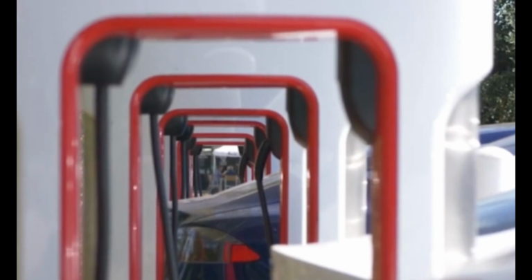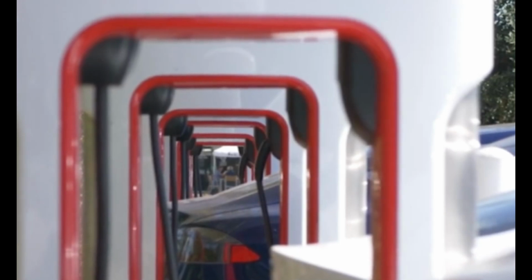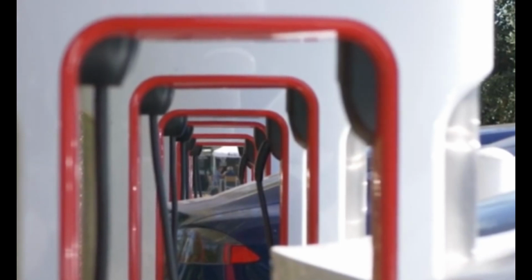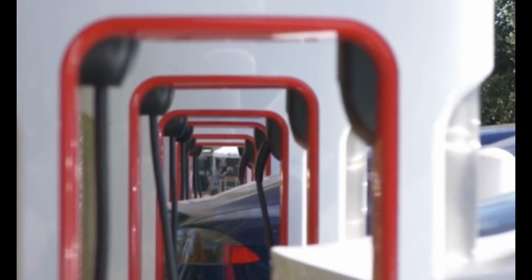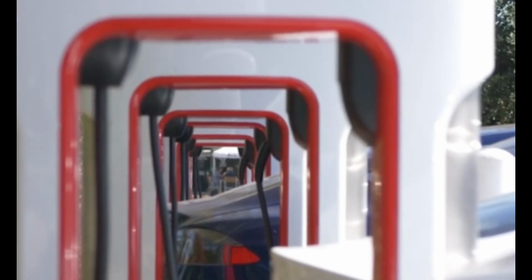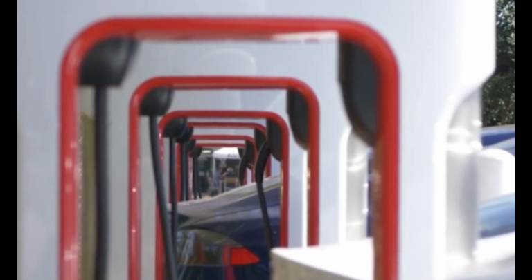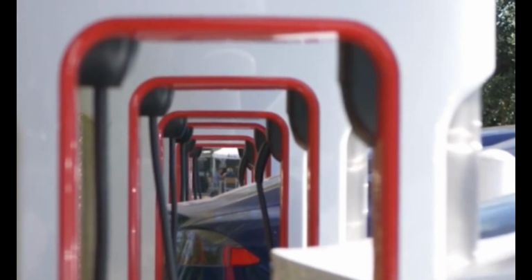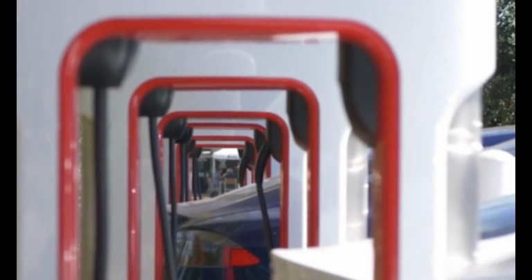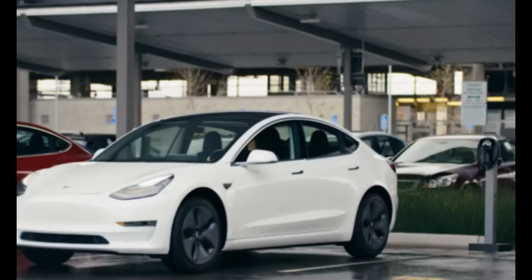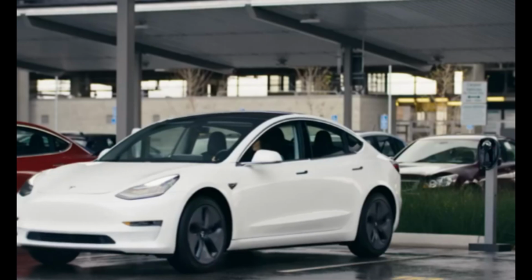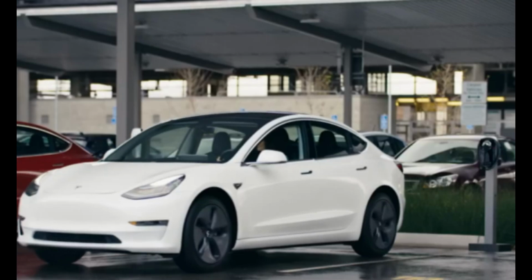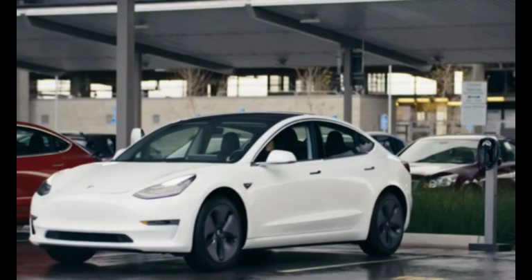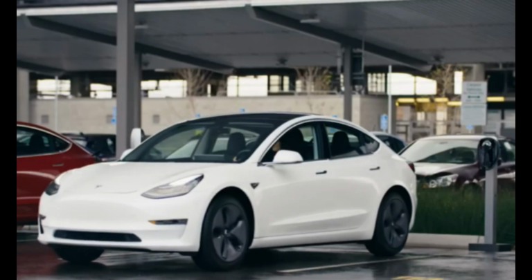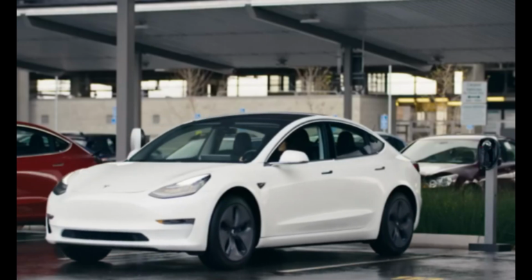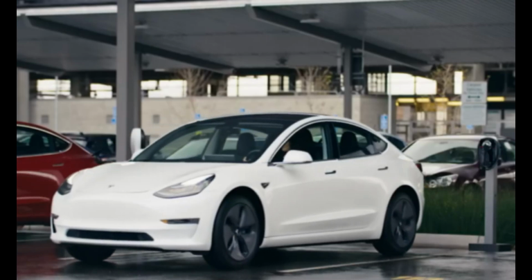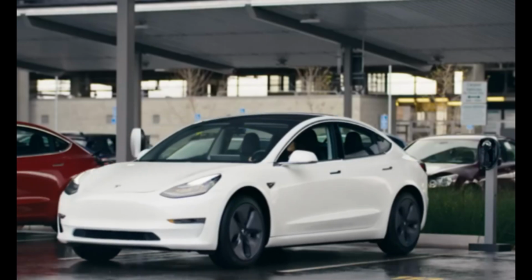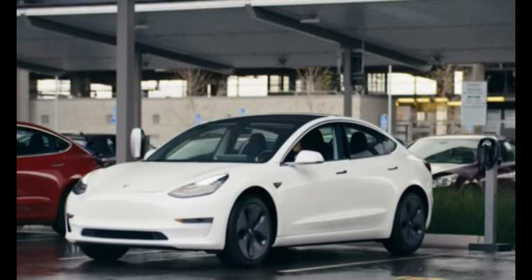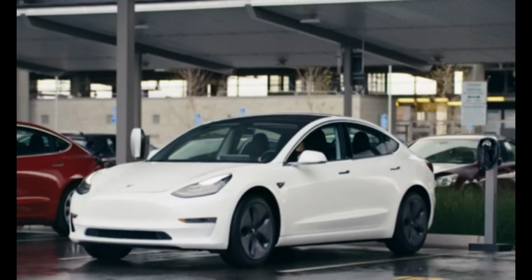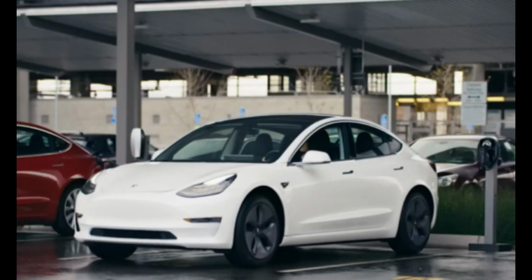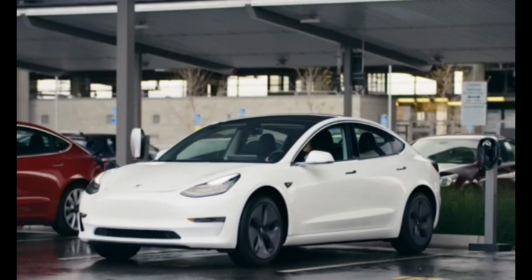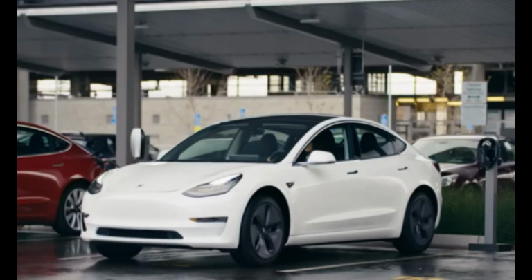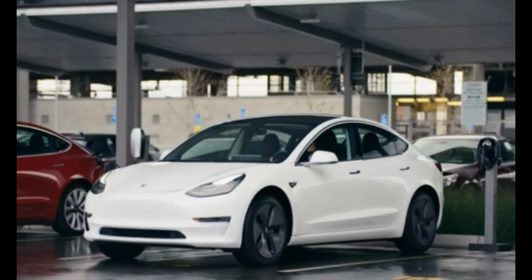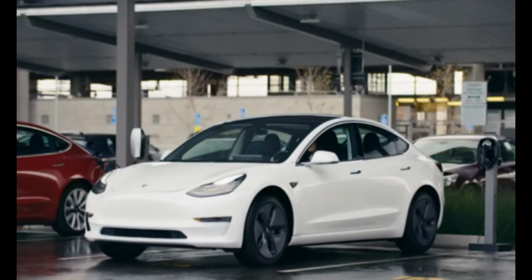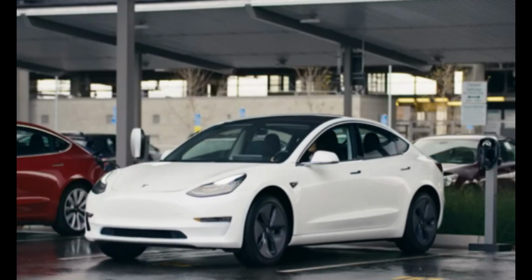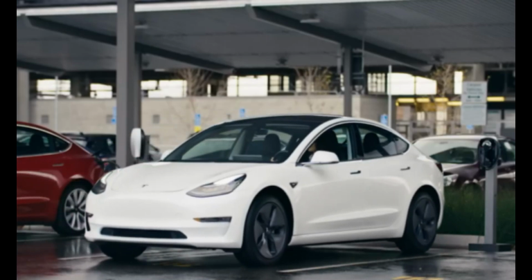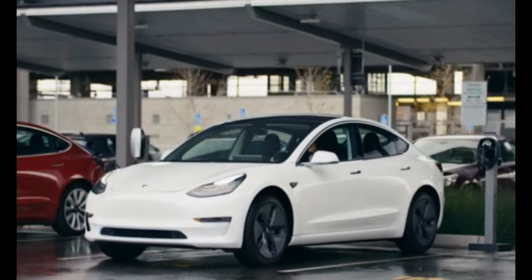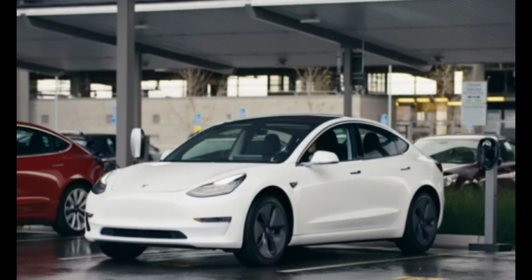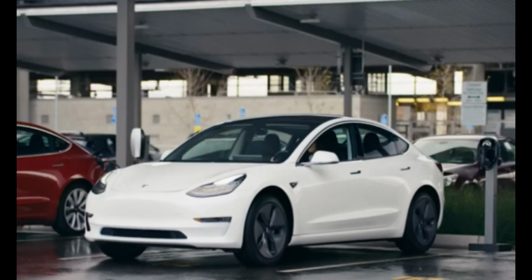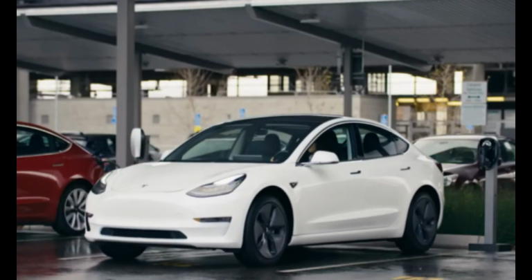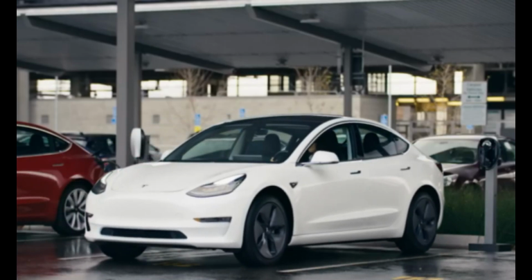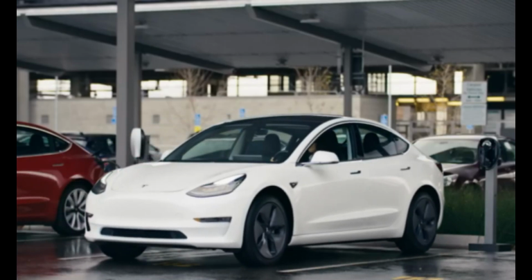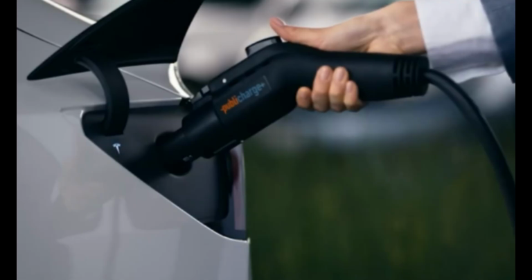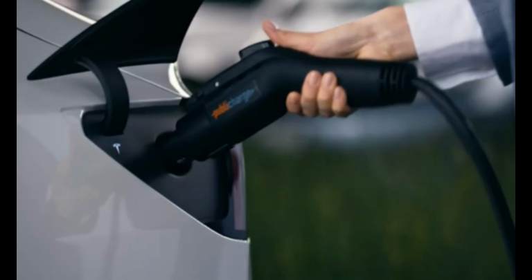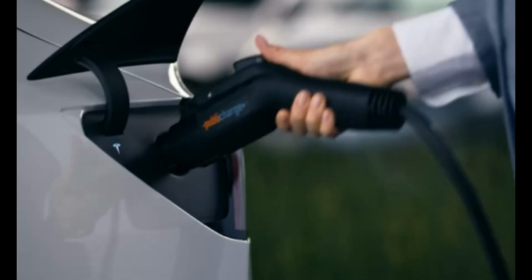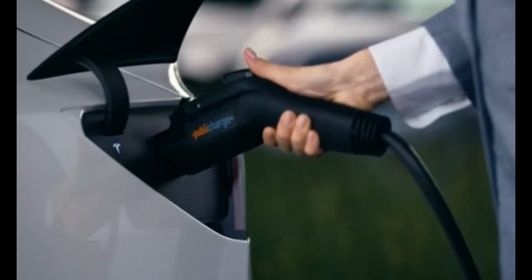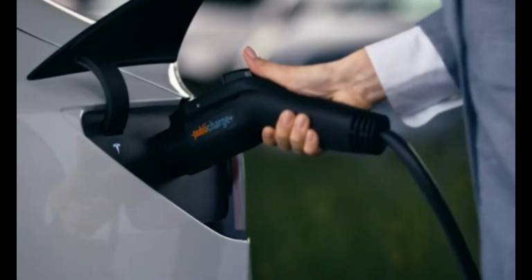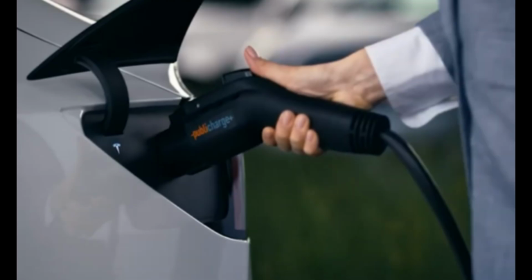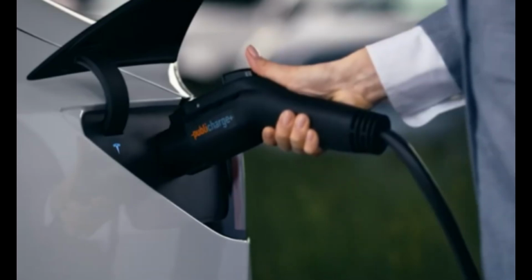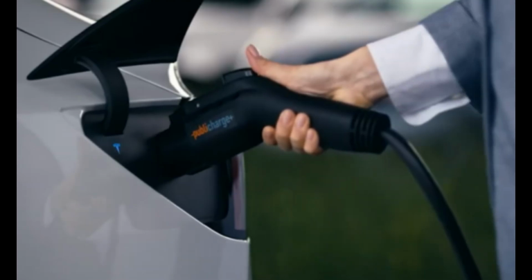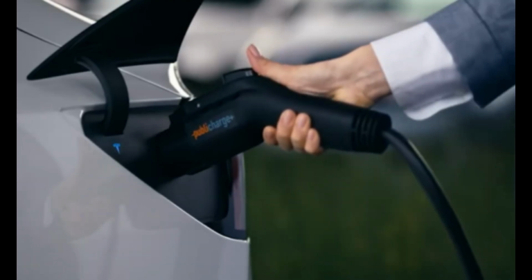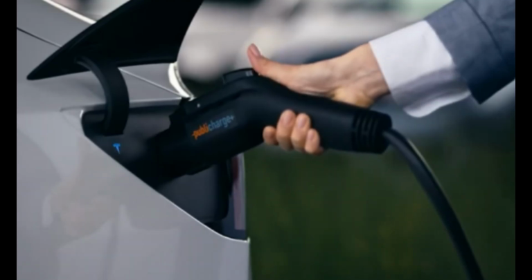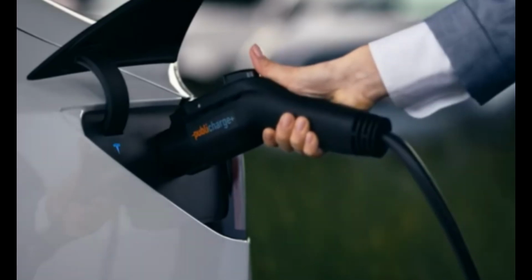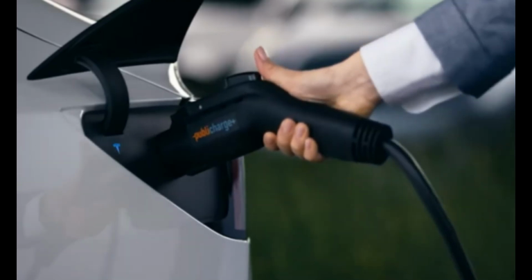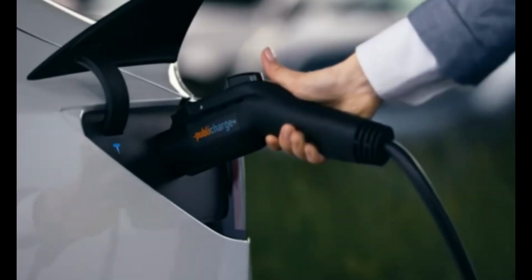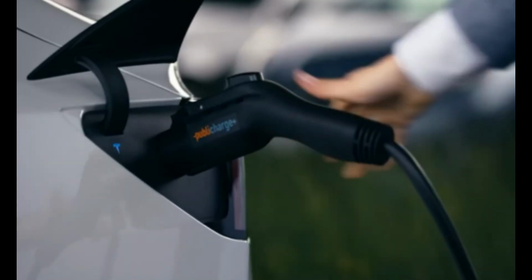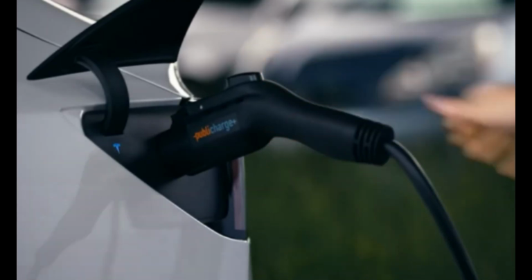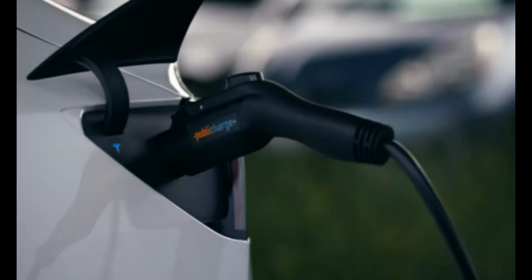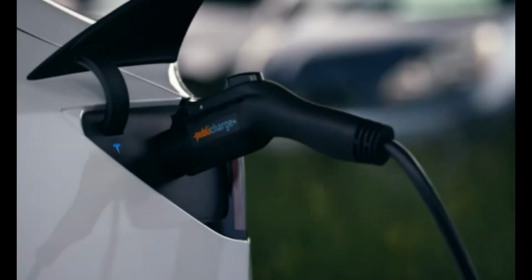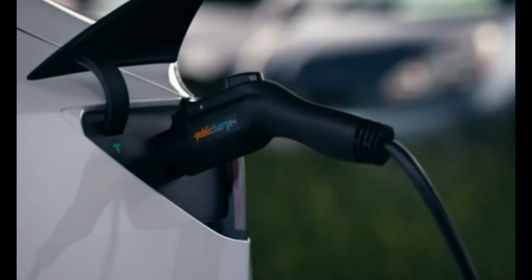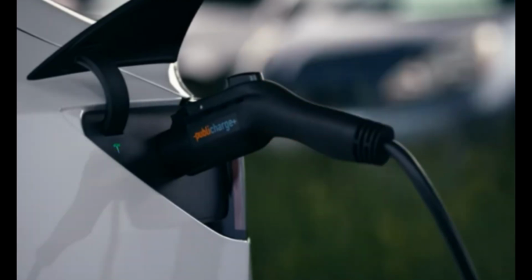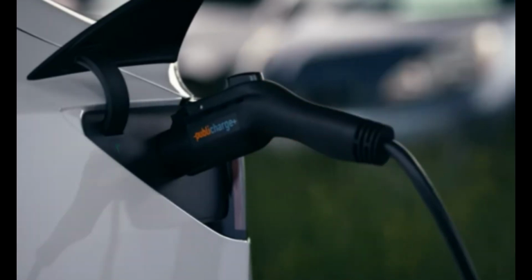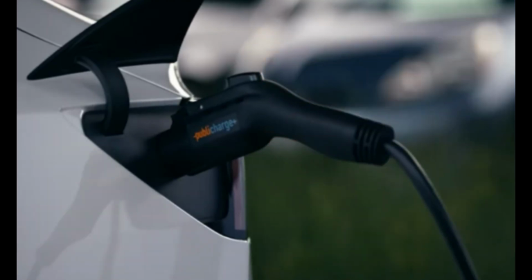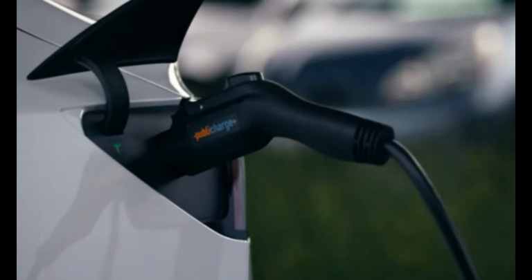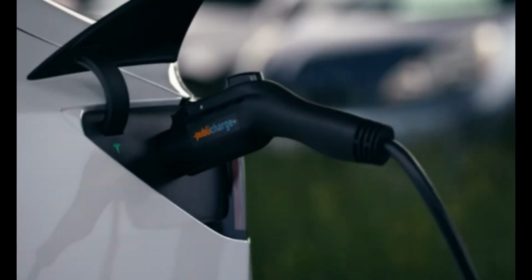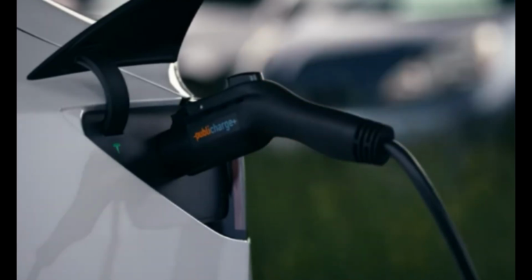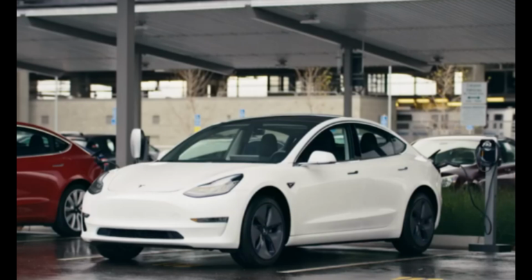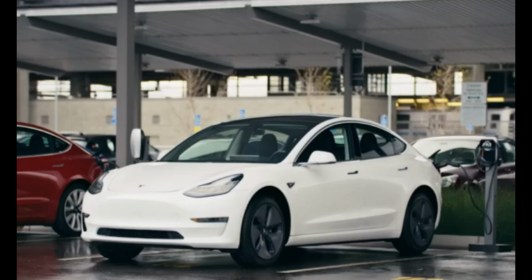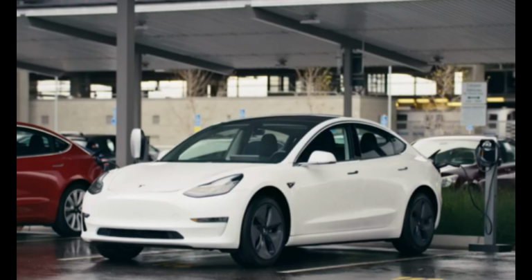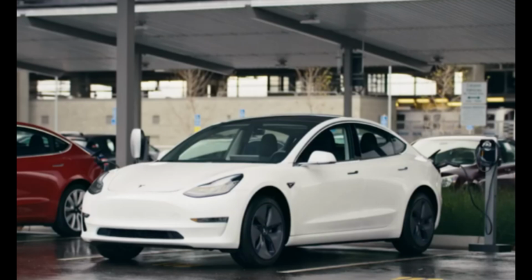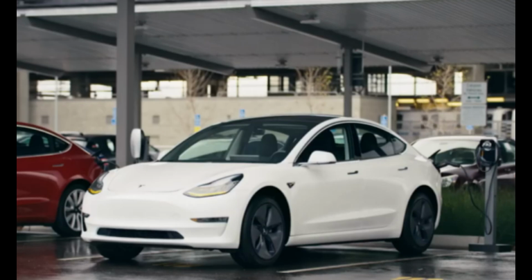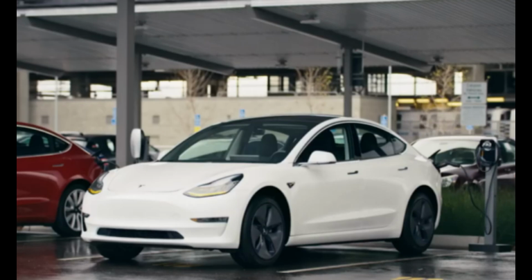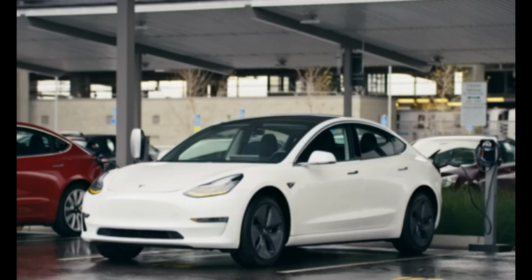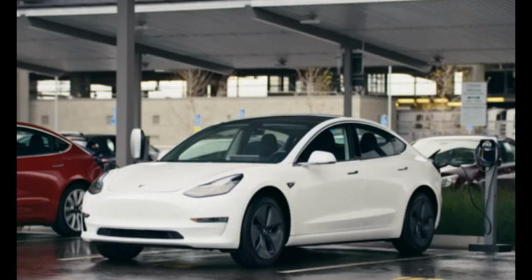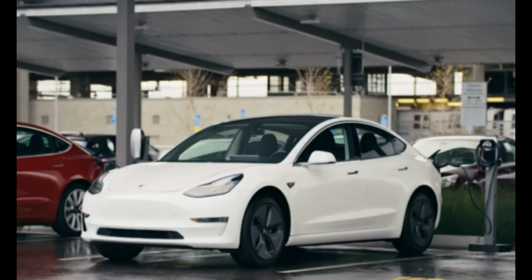Tesla's innovation puts pressure on rivals like Ford, GM, and Volkswagen, but with its vertical integration and cutting-edge tech, Tesla is miles ahead in the EV race.